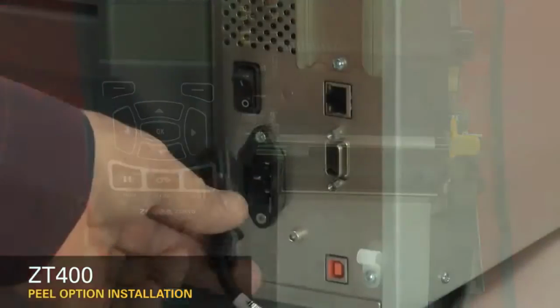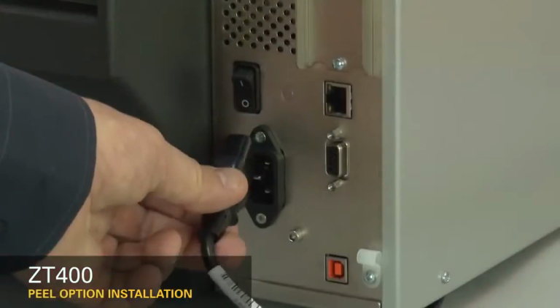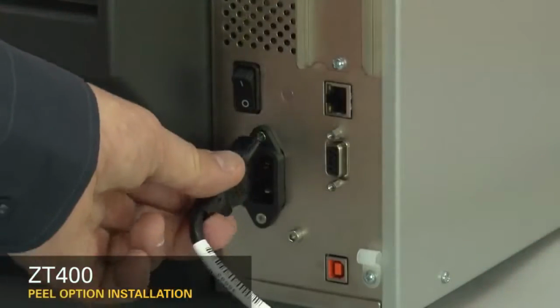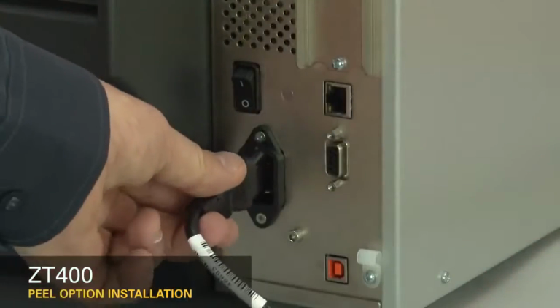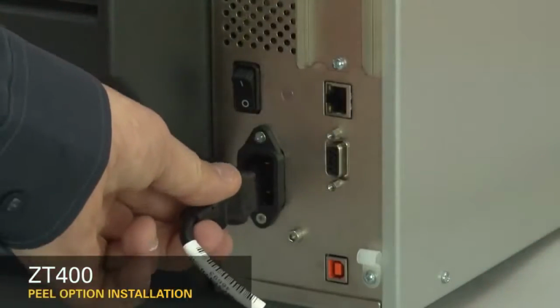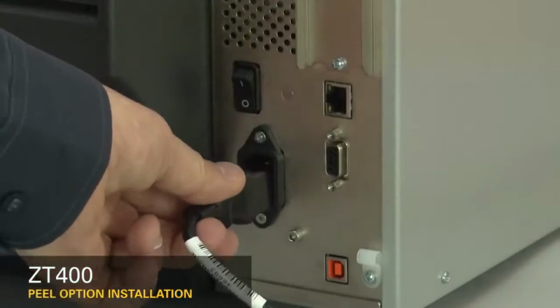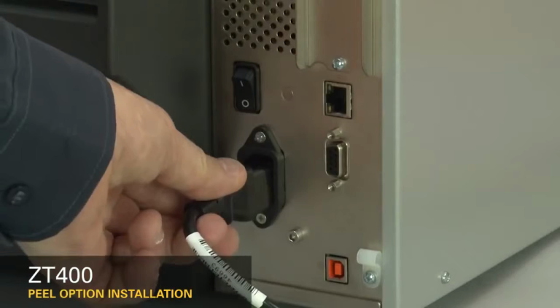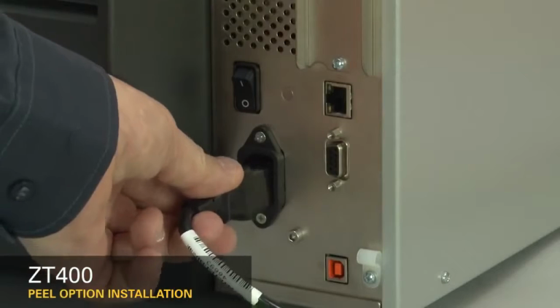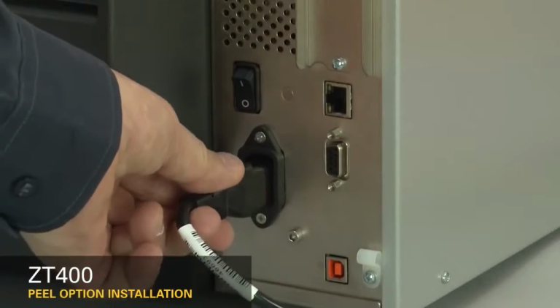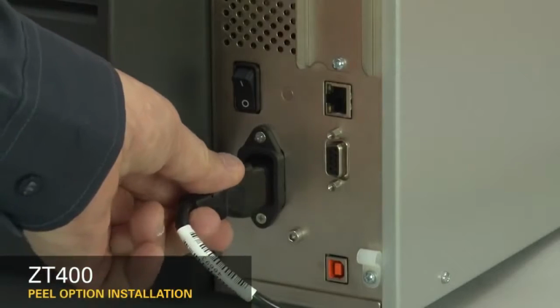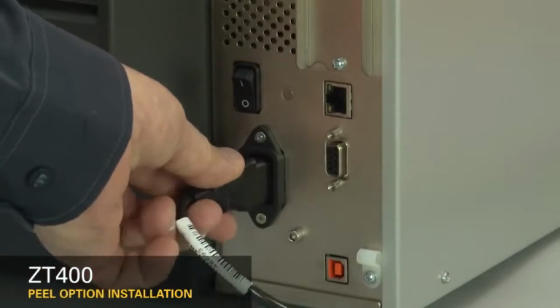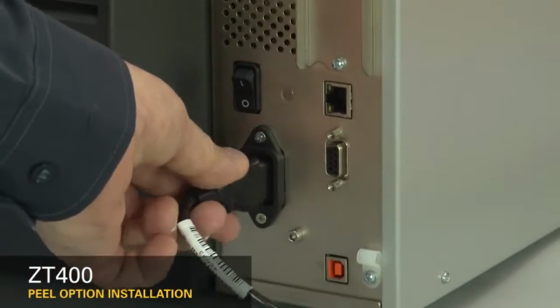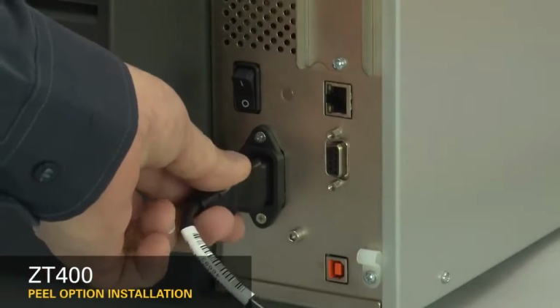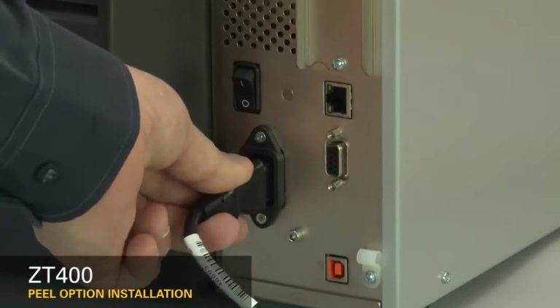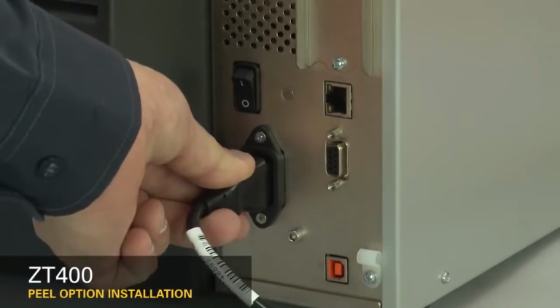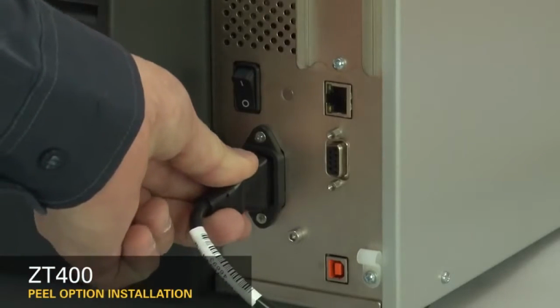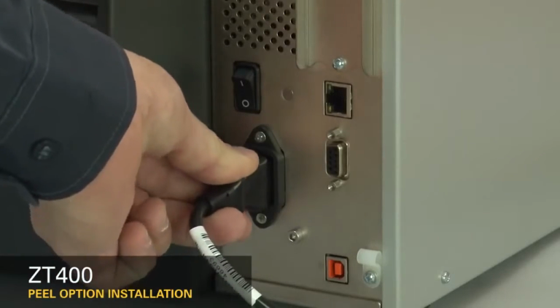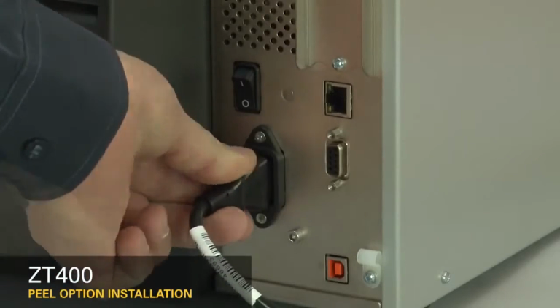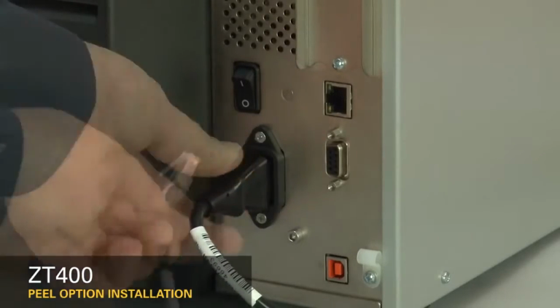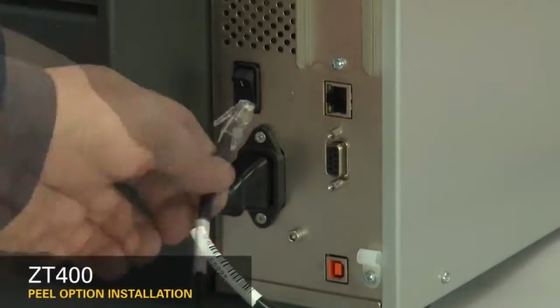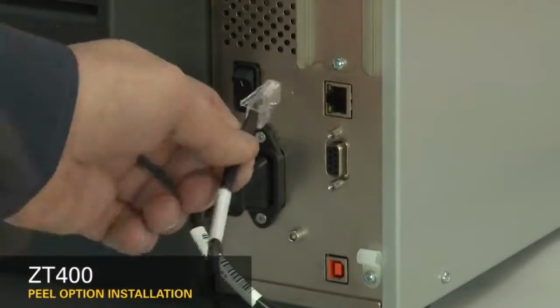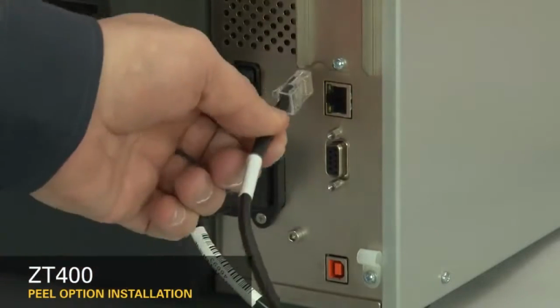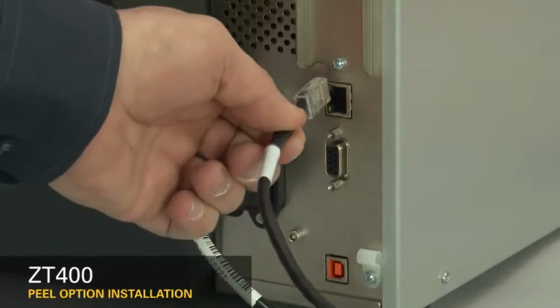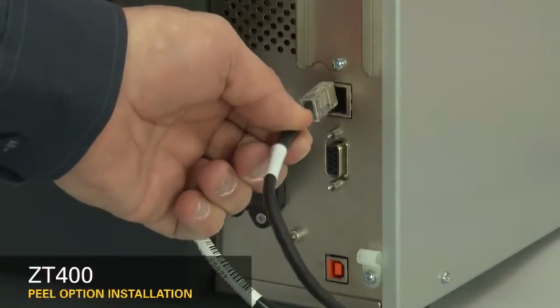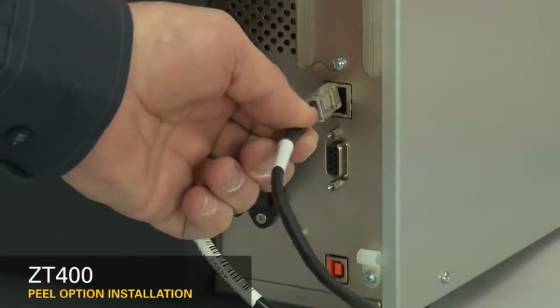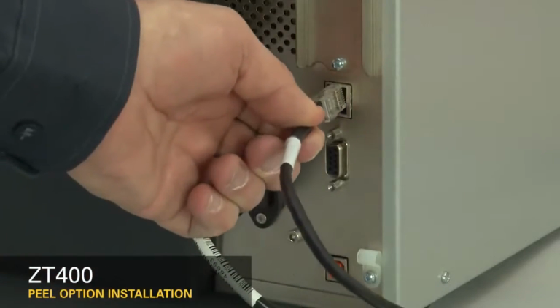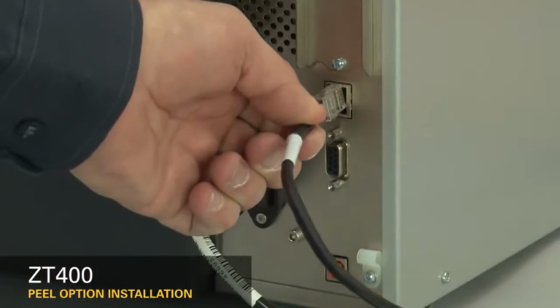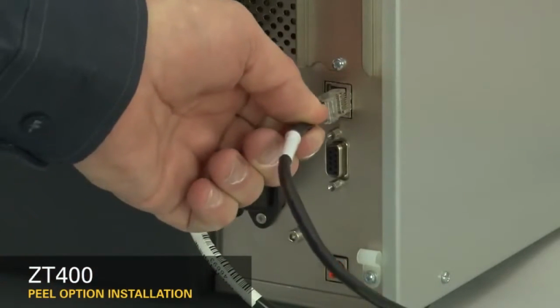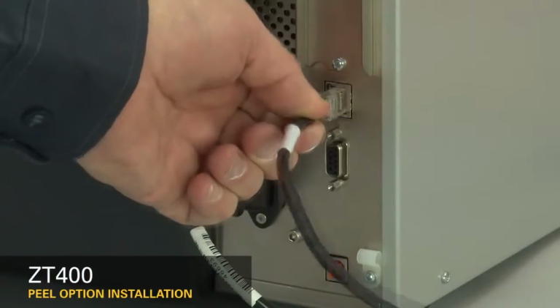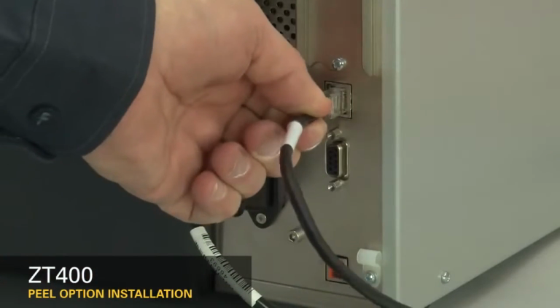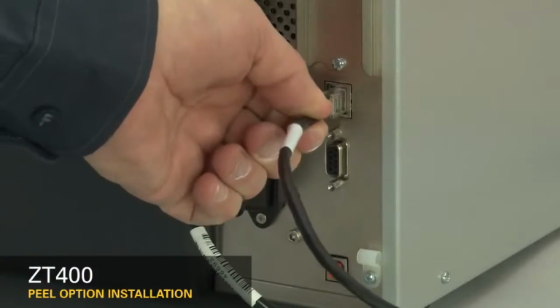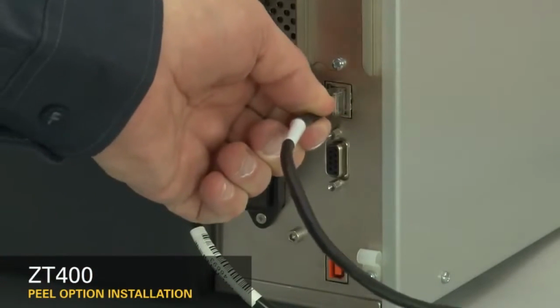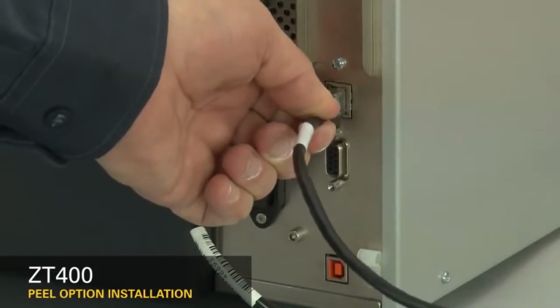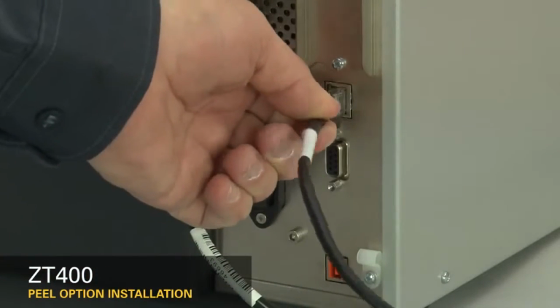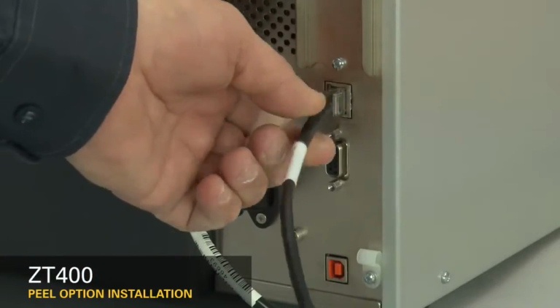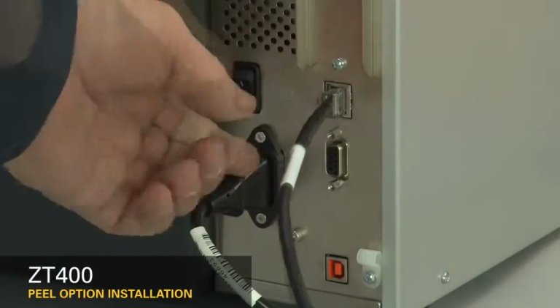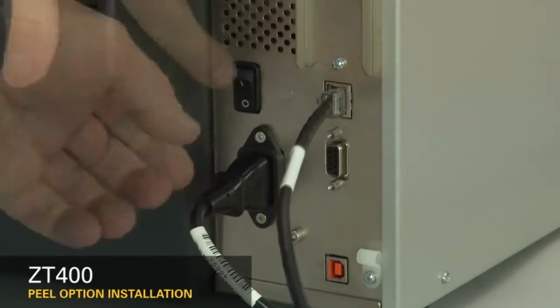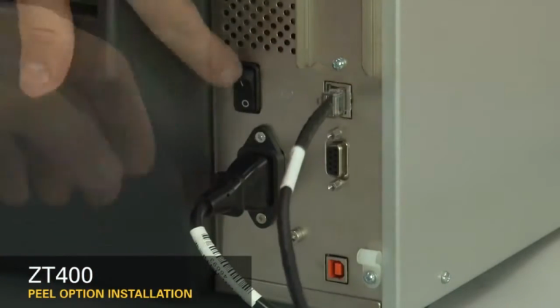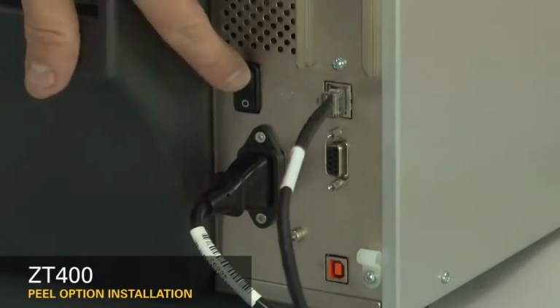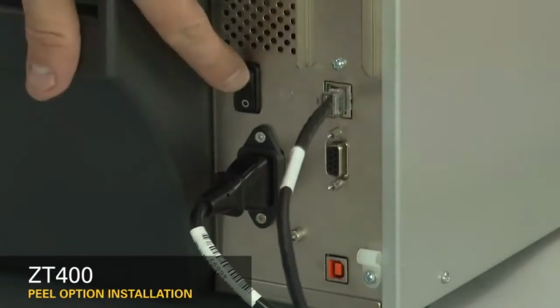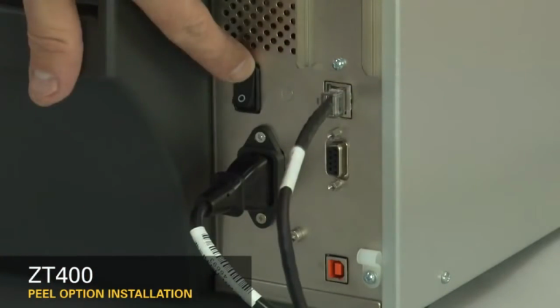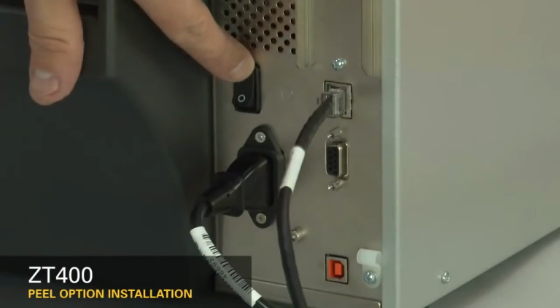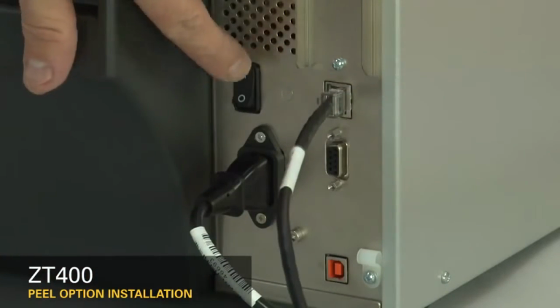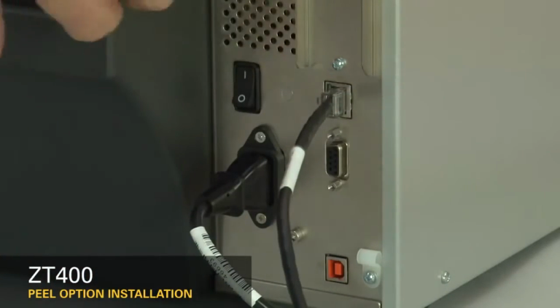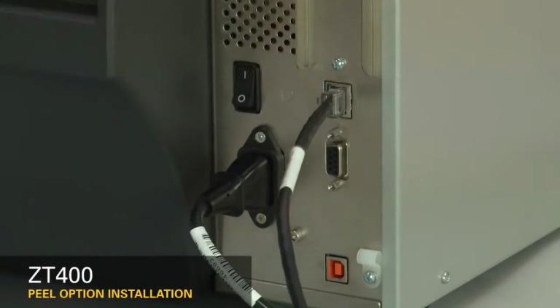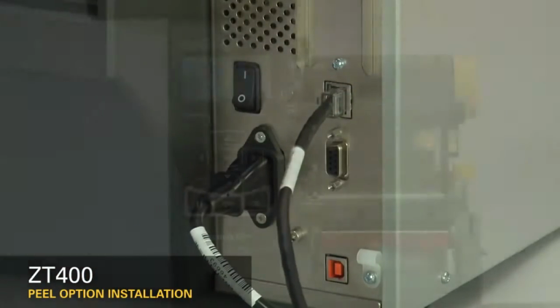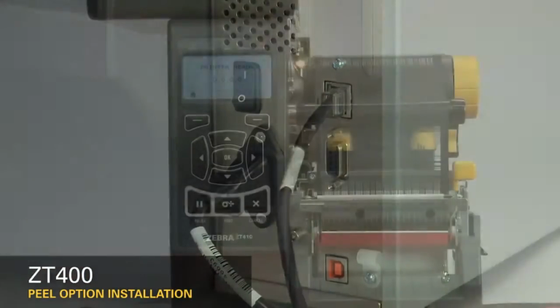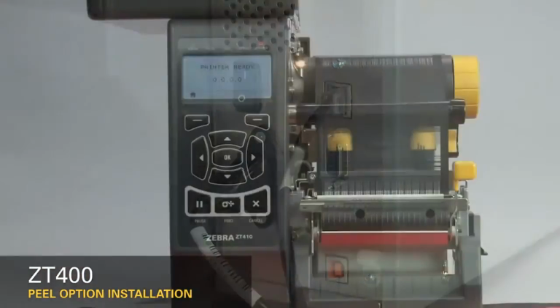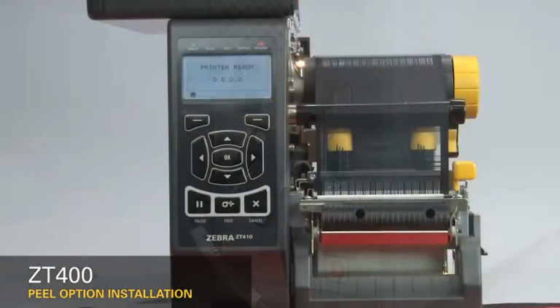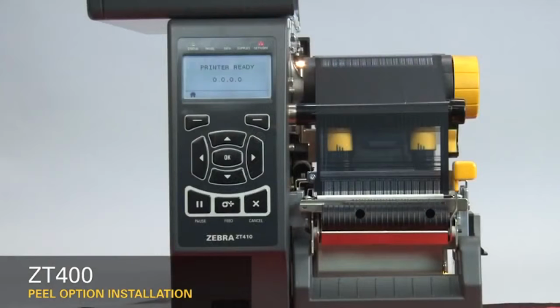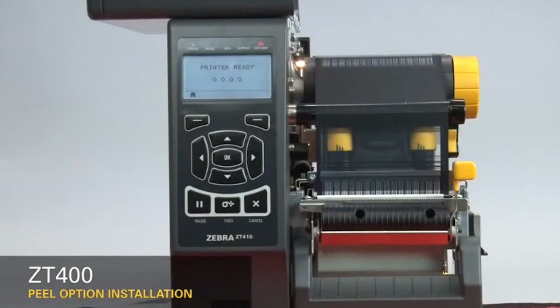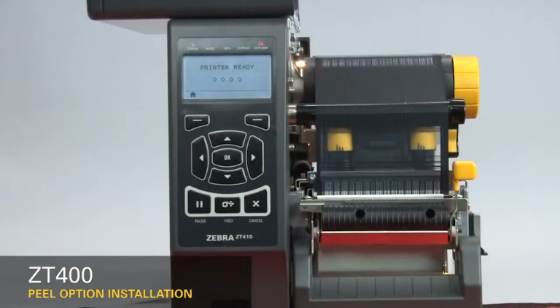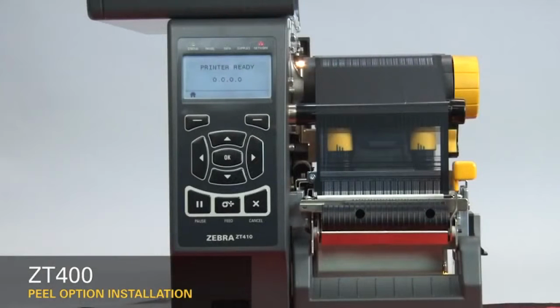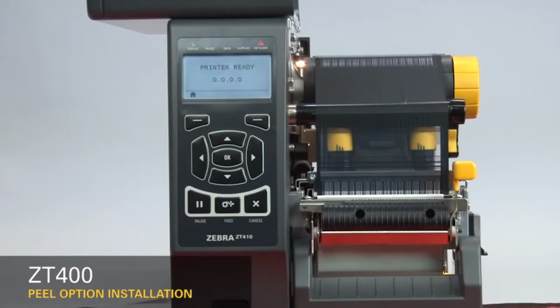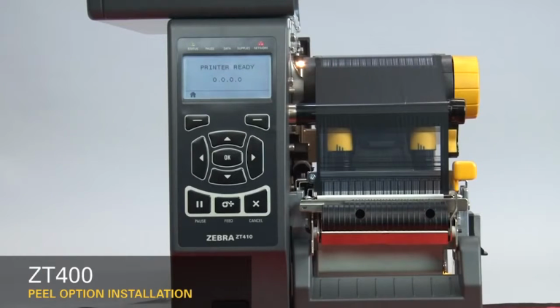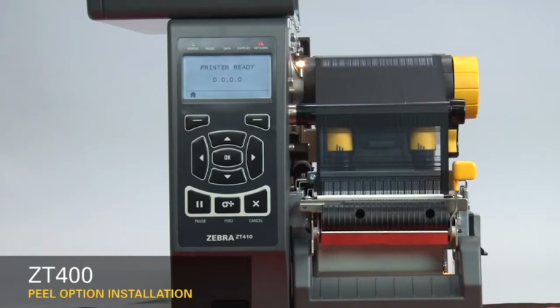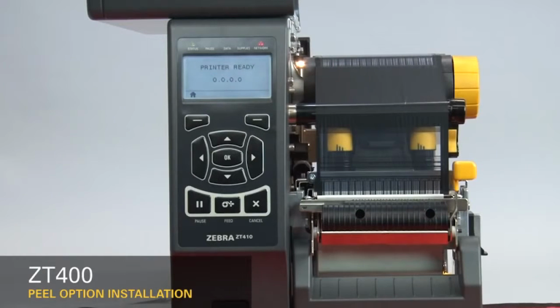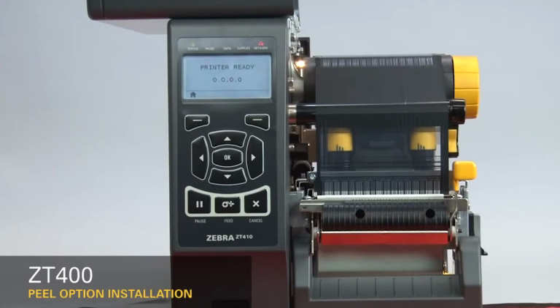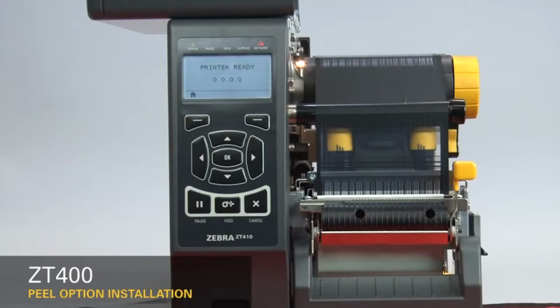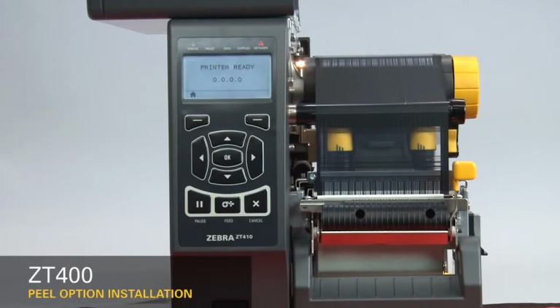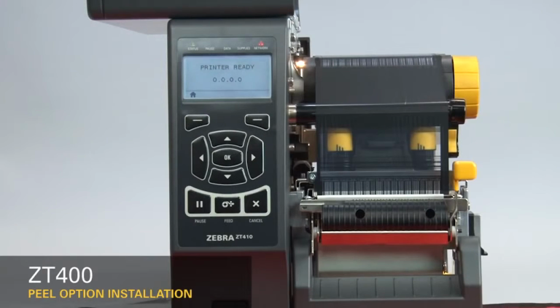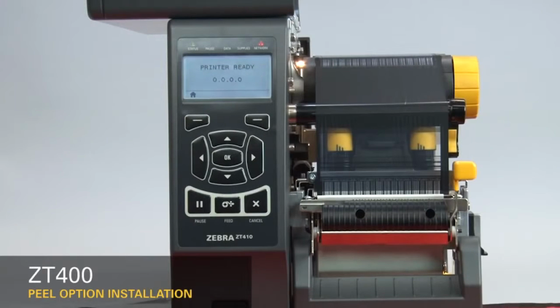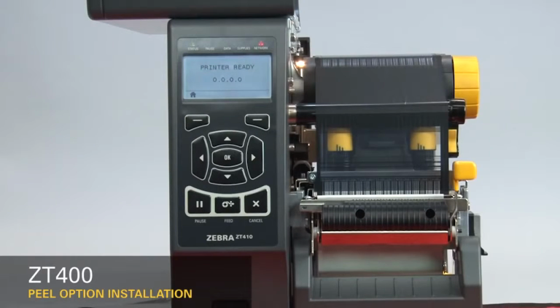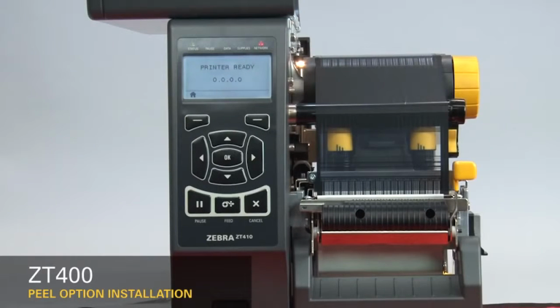Reconnect the power cord and data cables. Turn on the printer and set the printer to peel off mode.